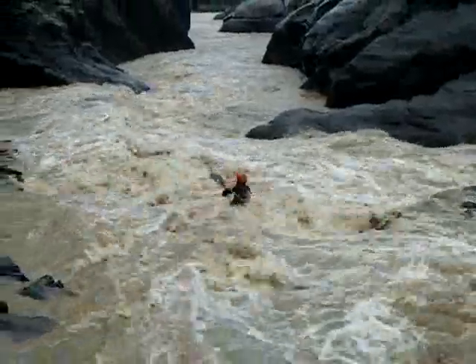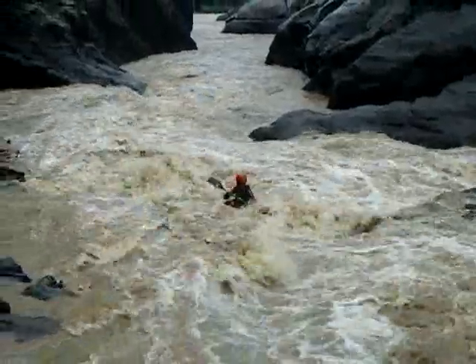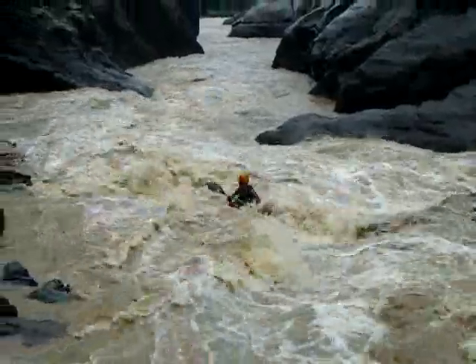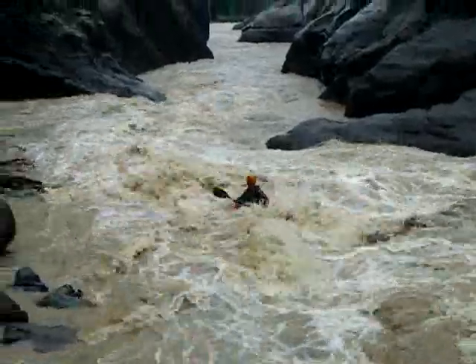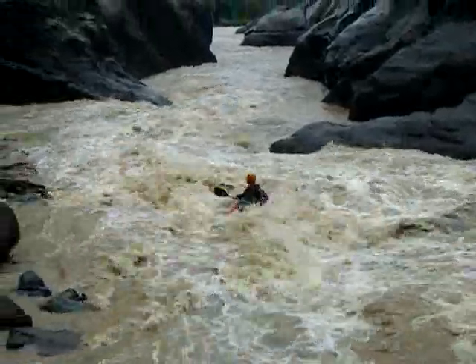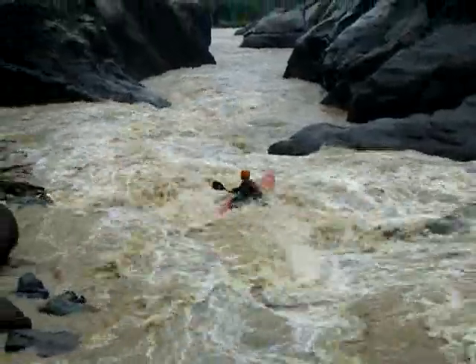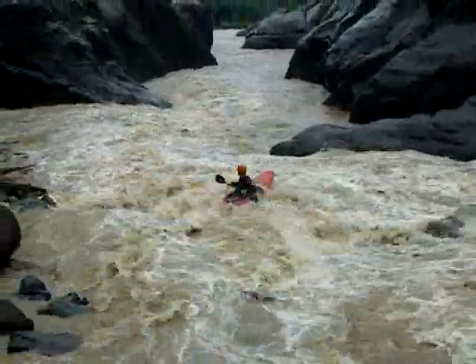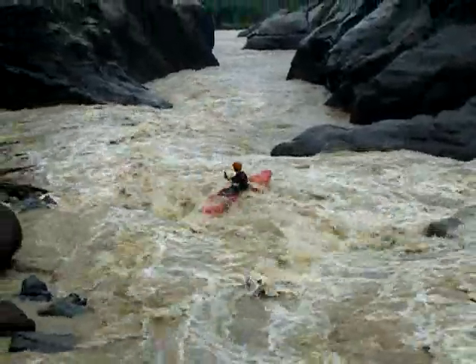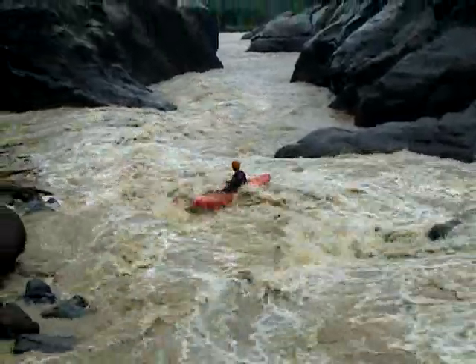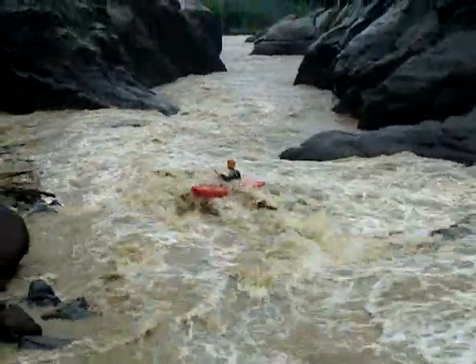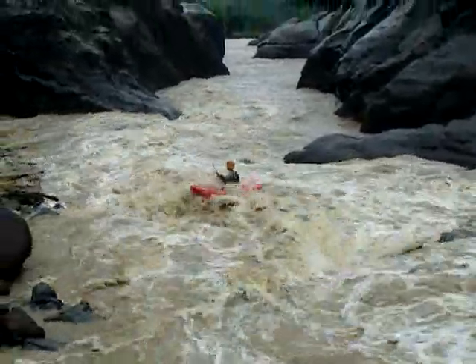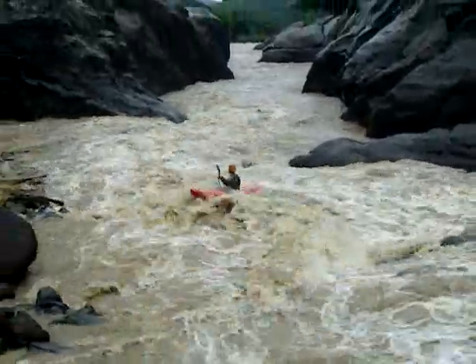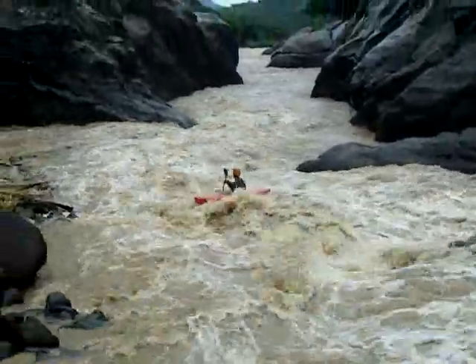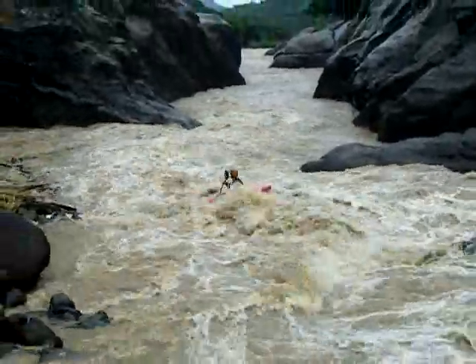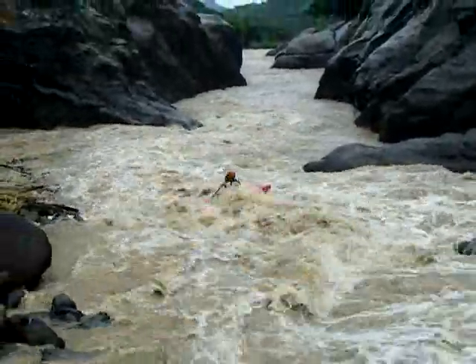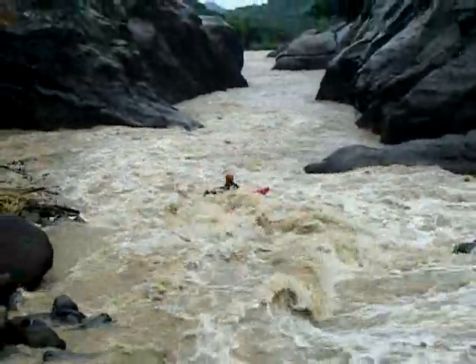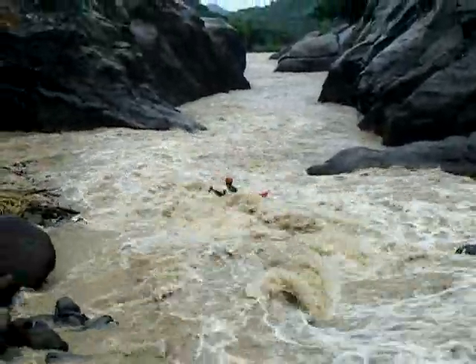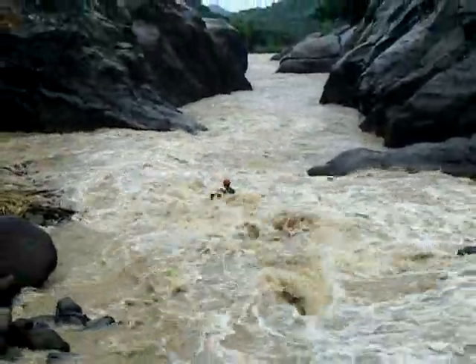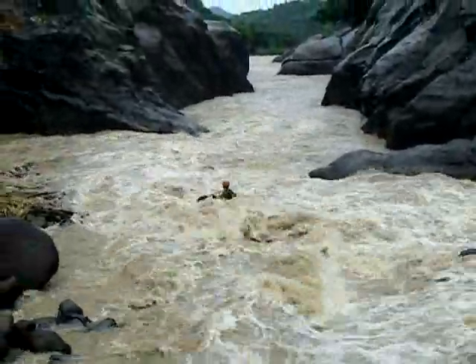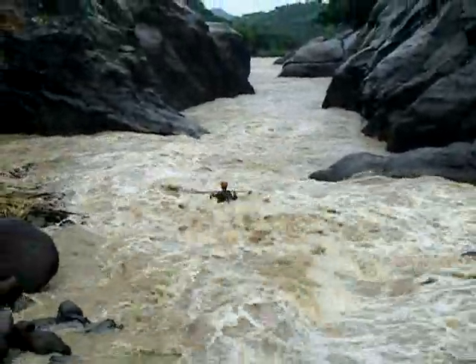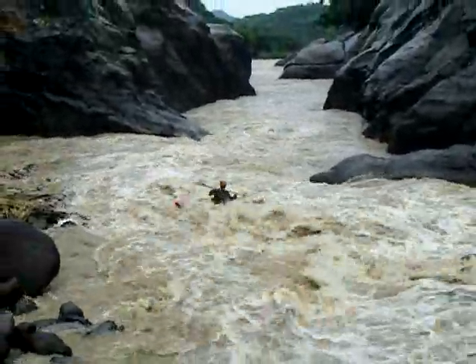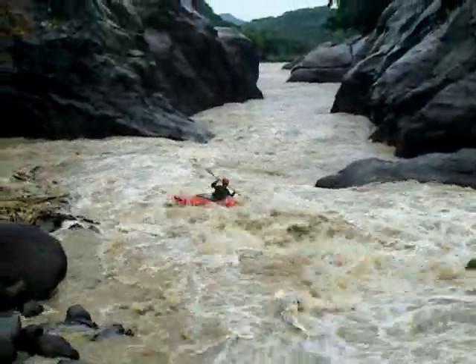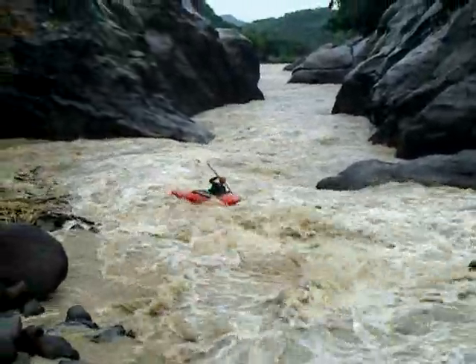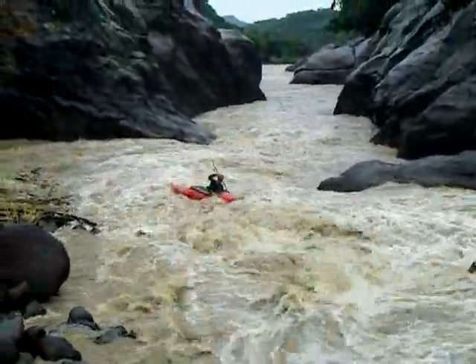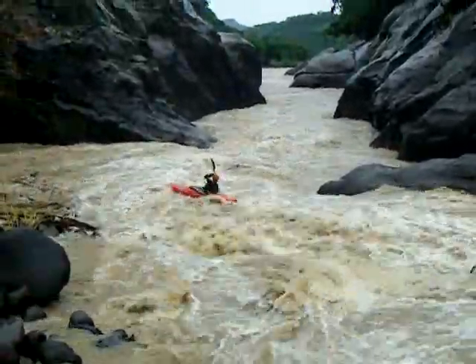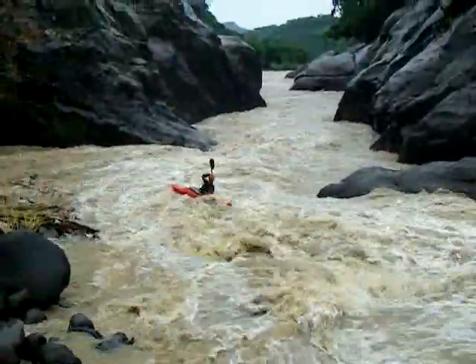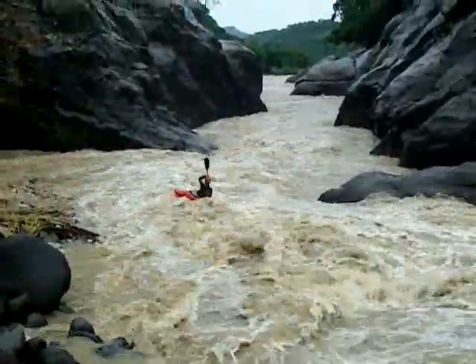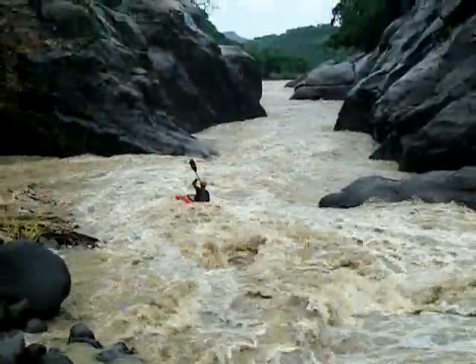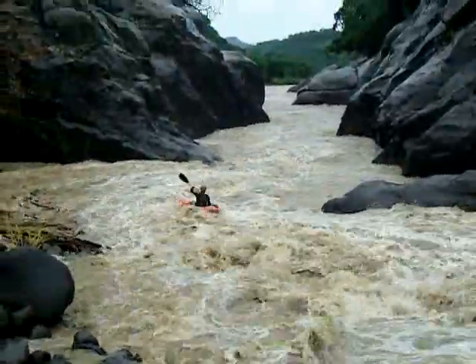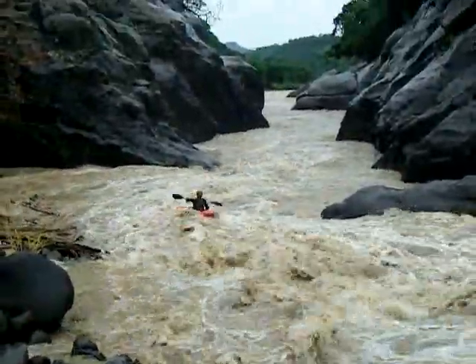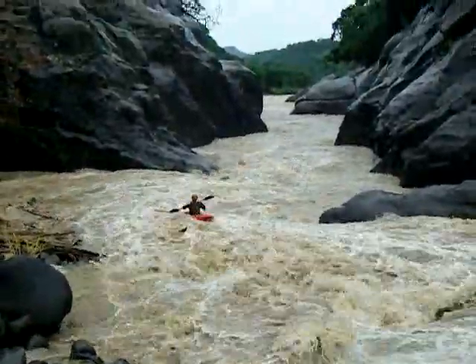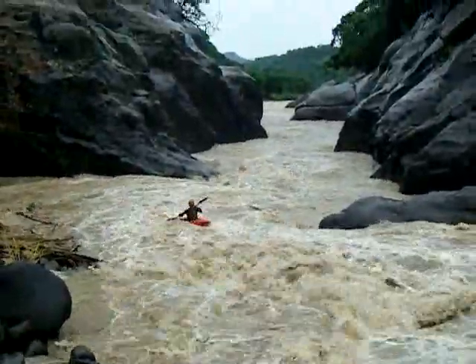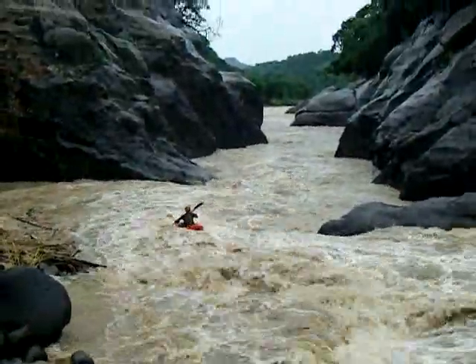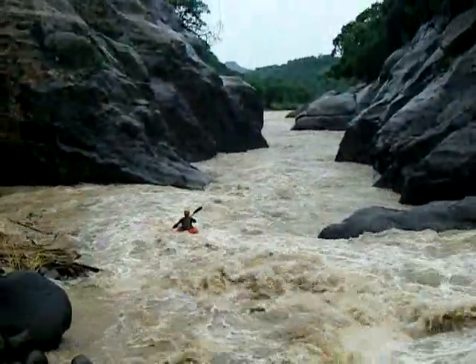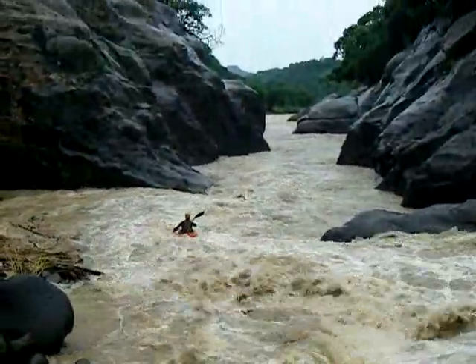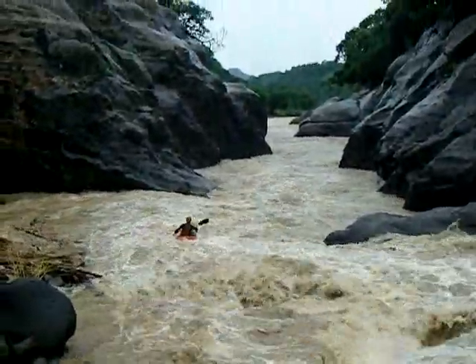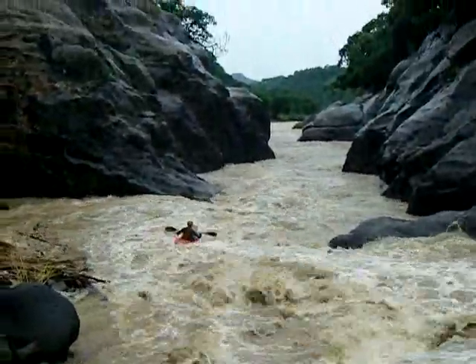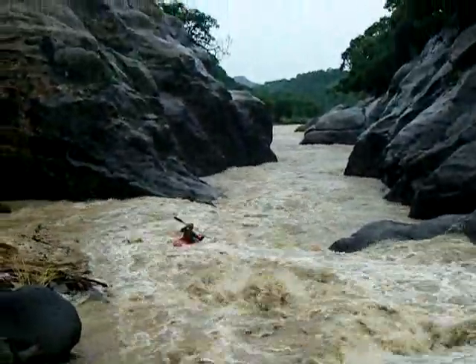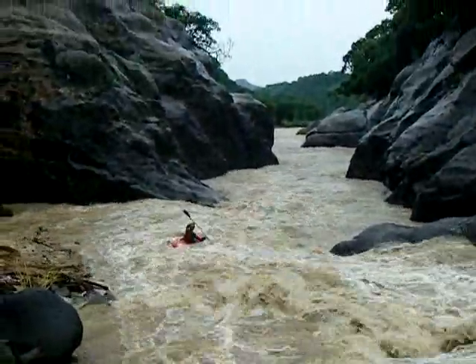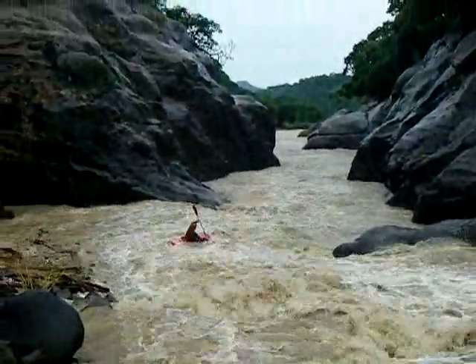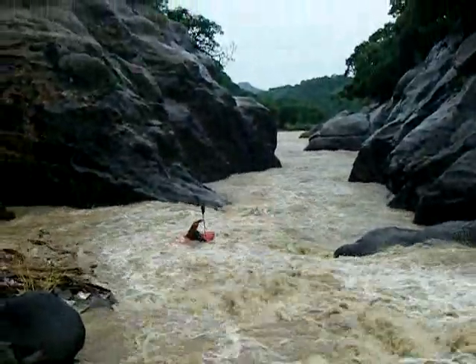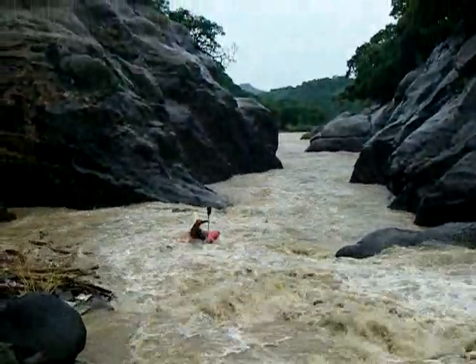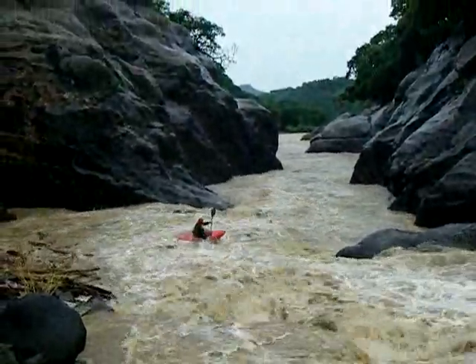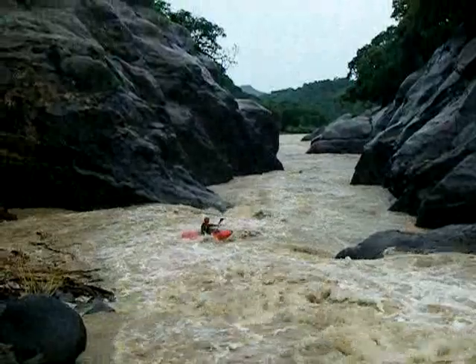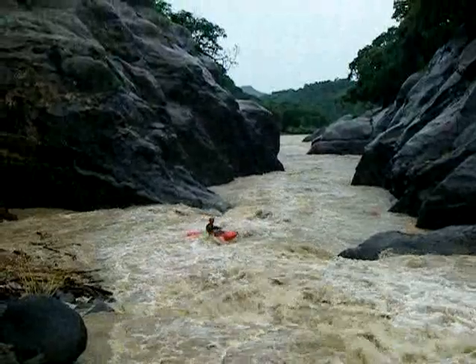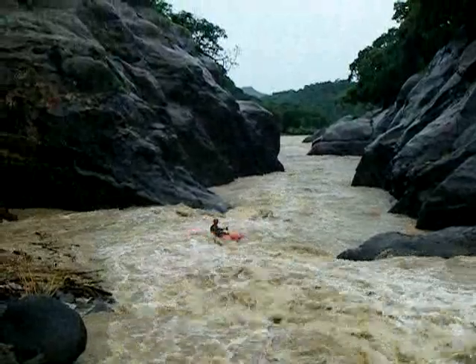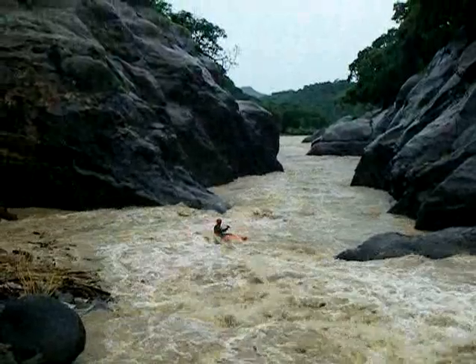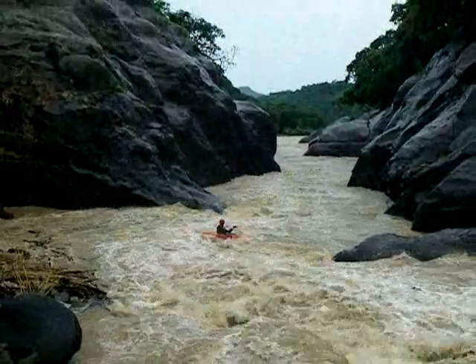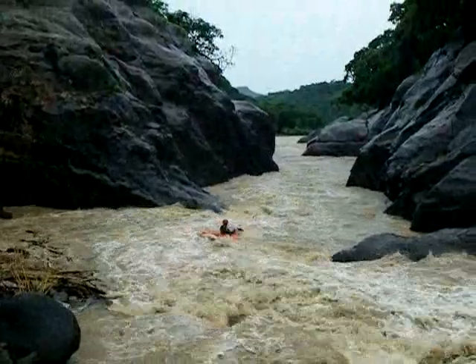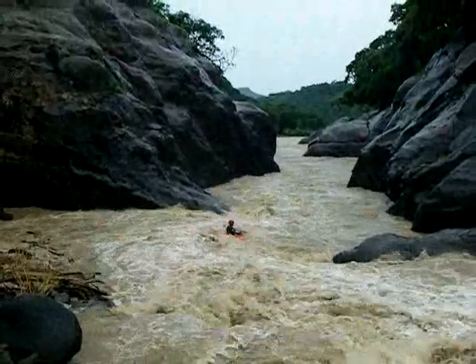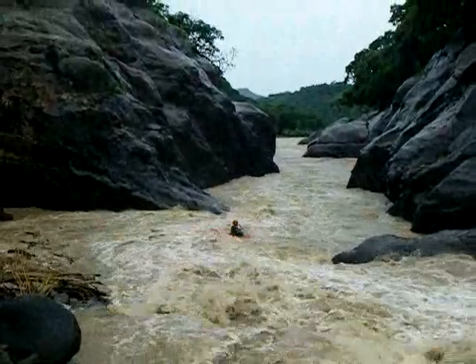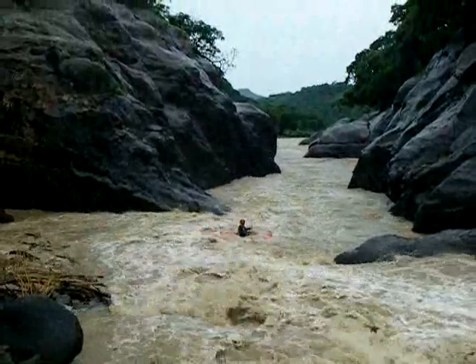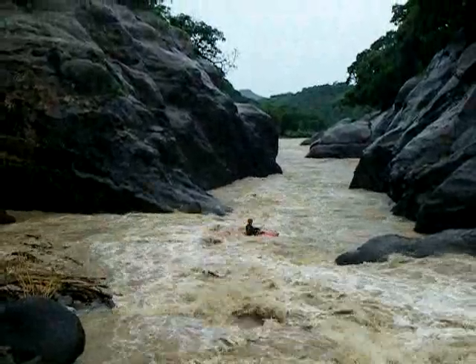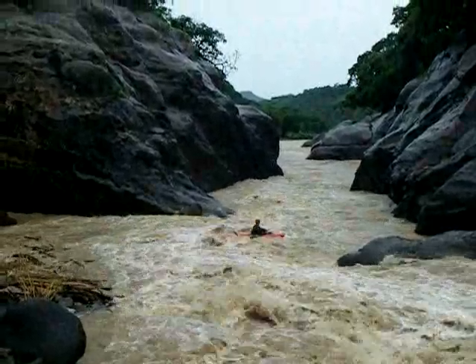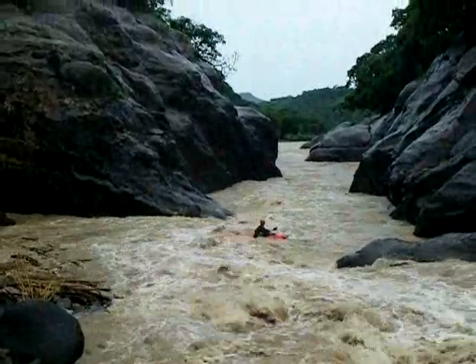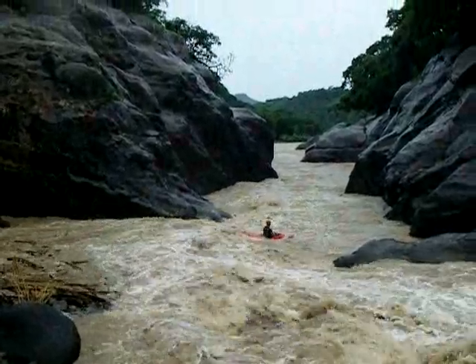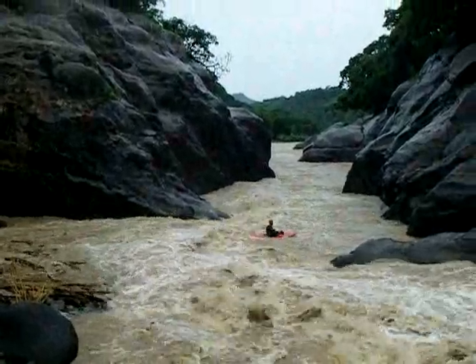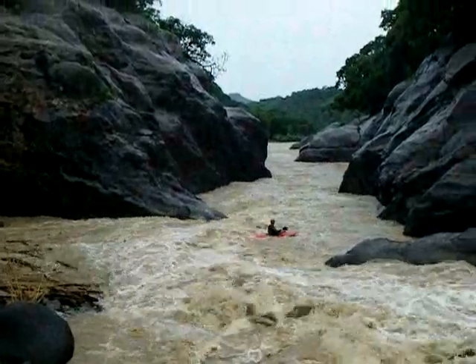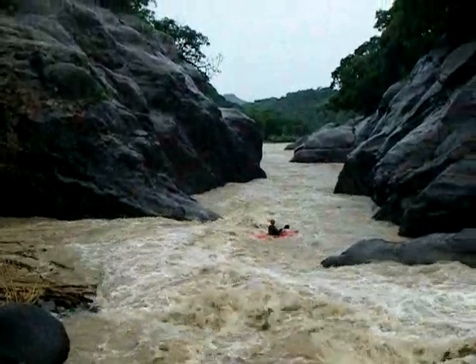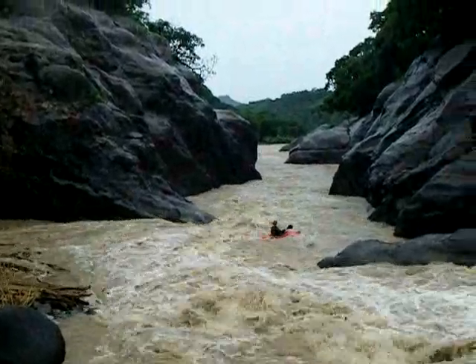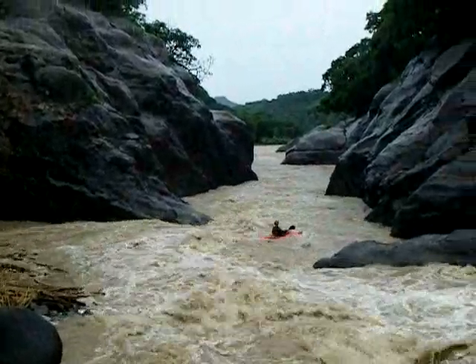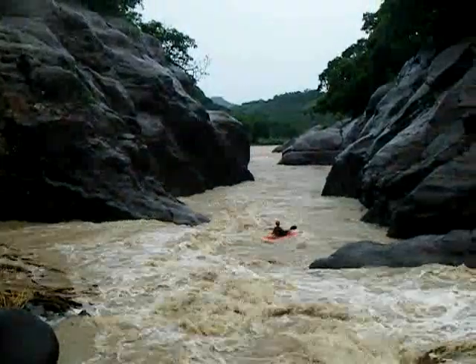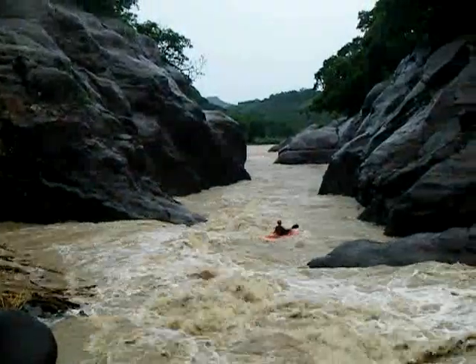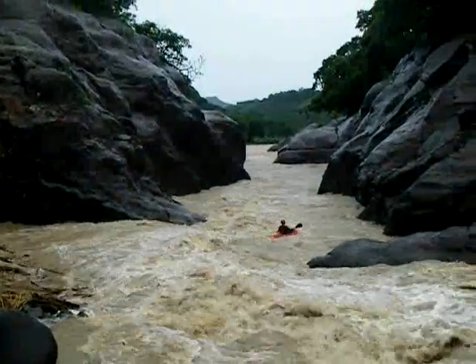It's going right where we should go. Good. Looks like it opens up down there.